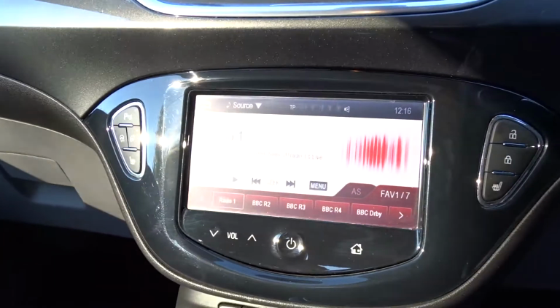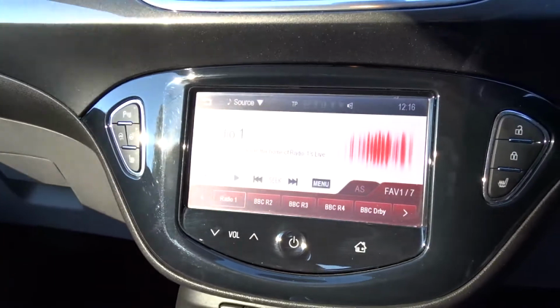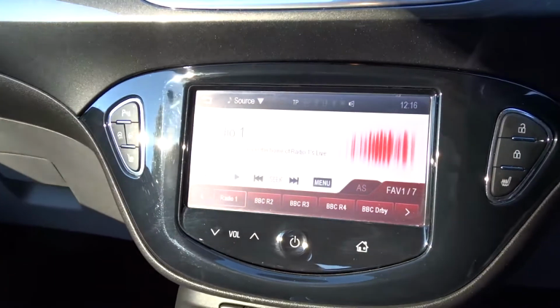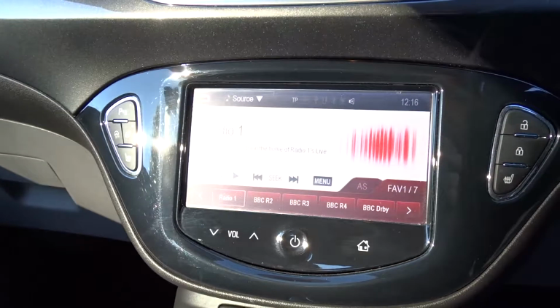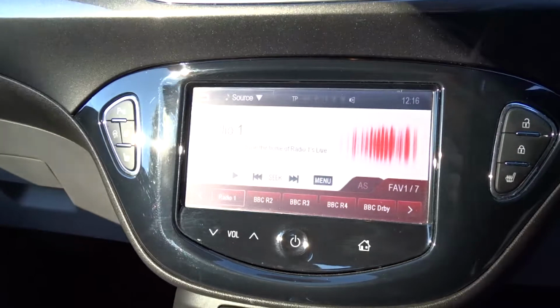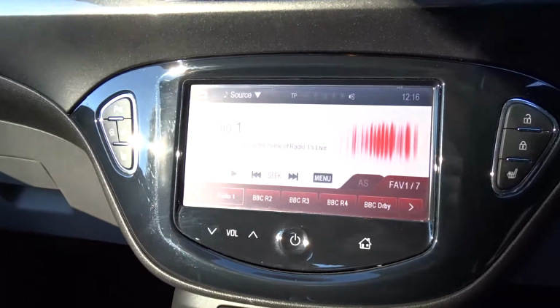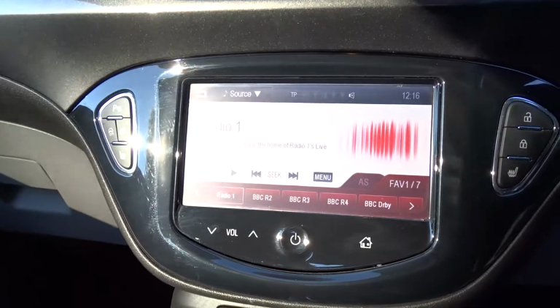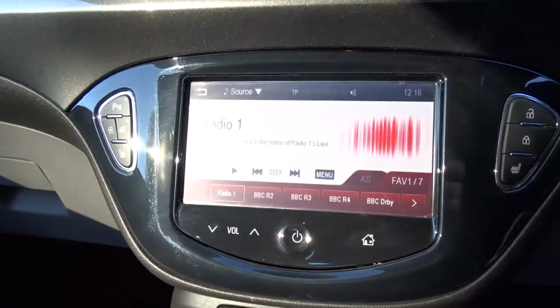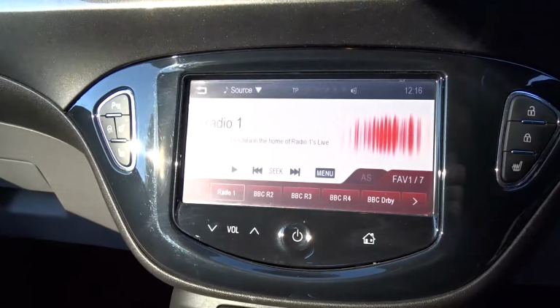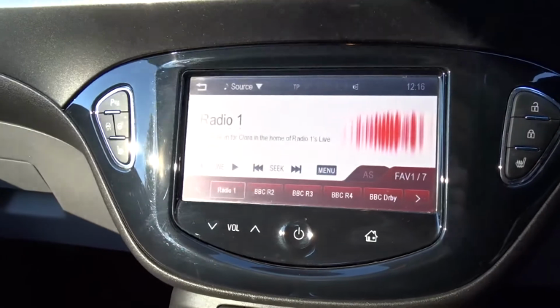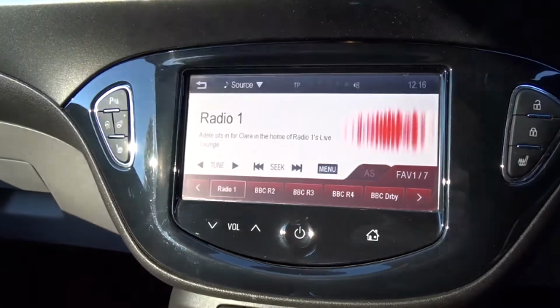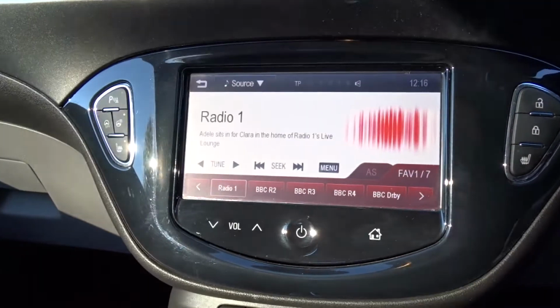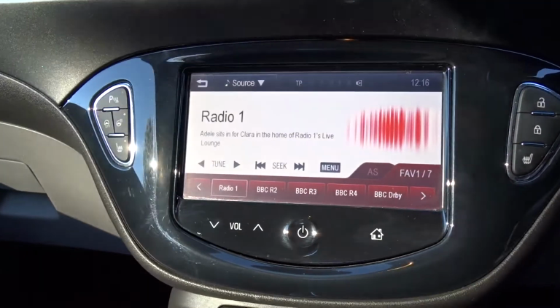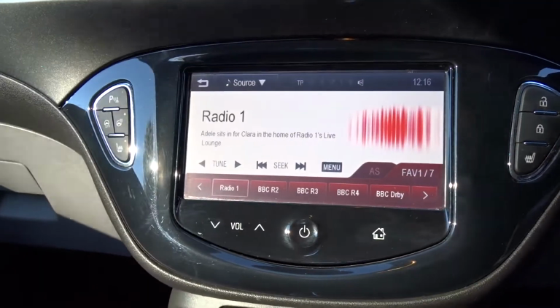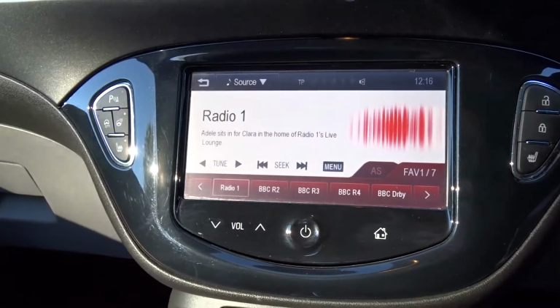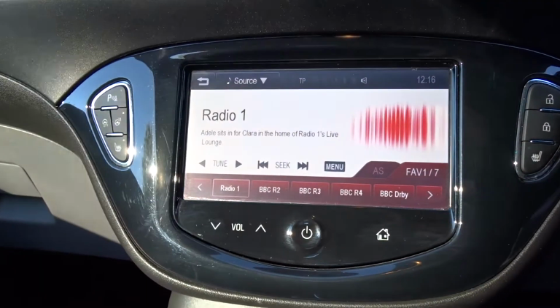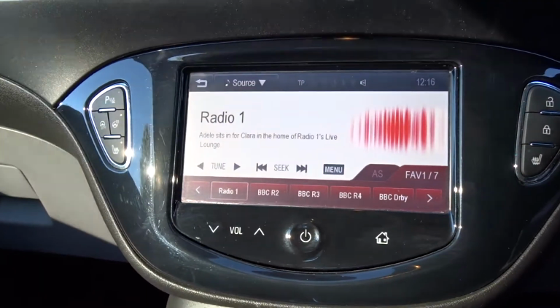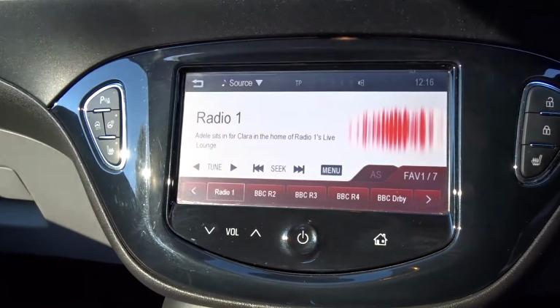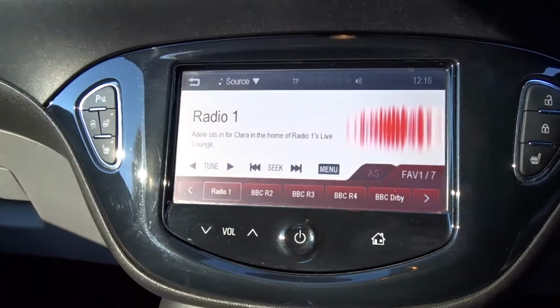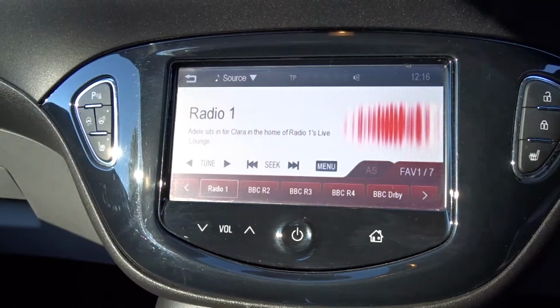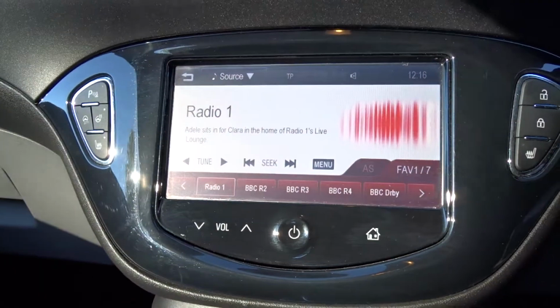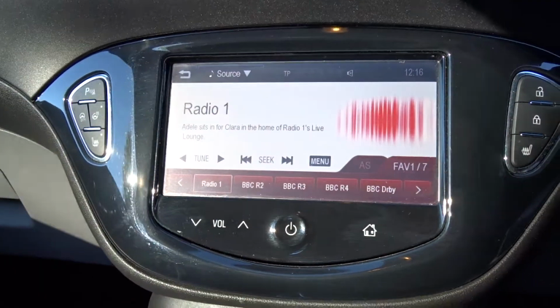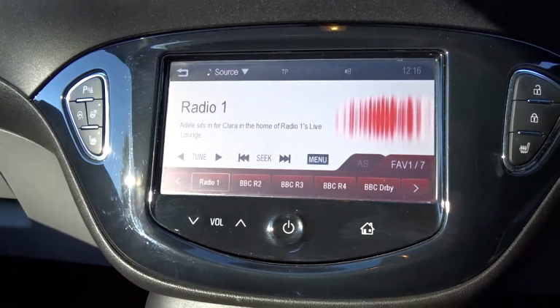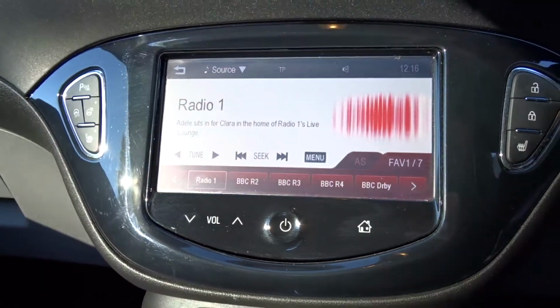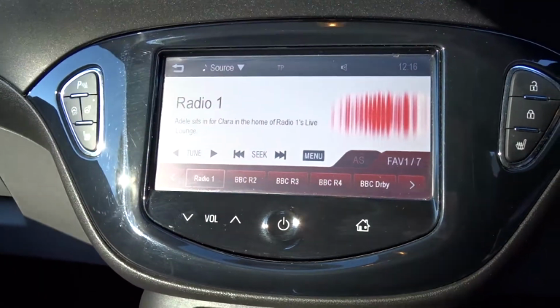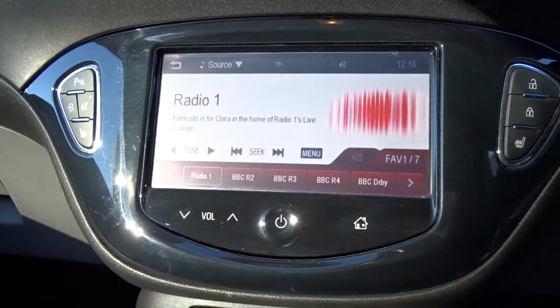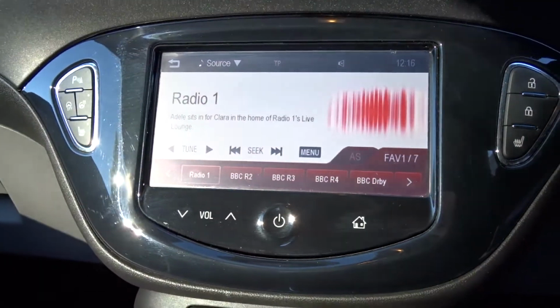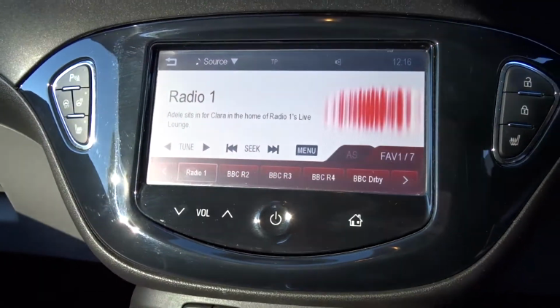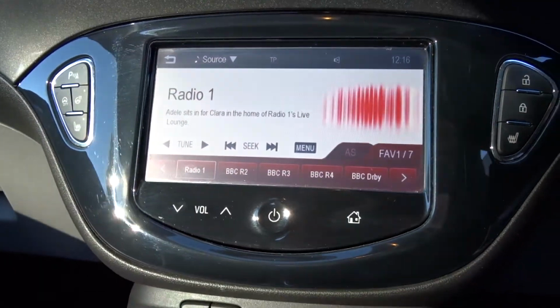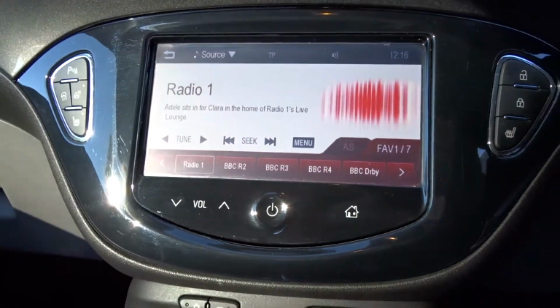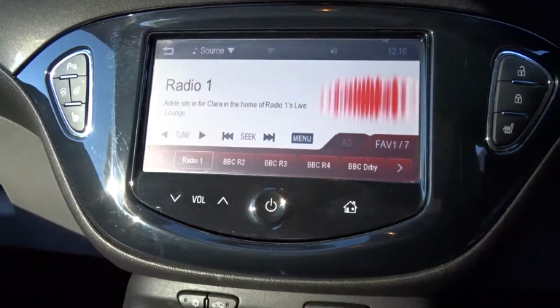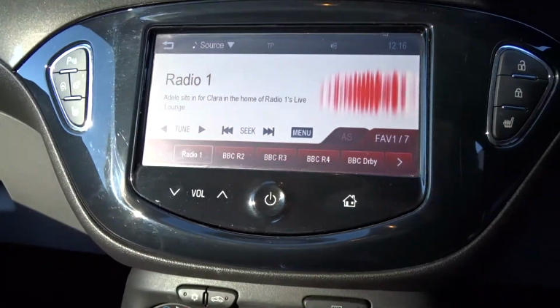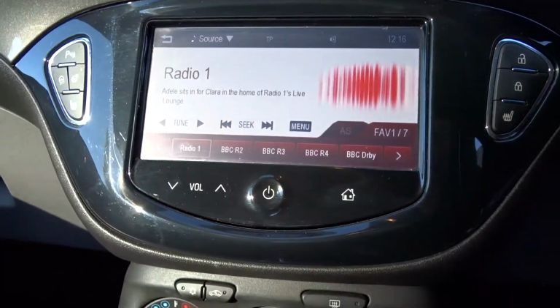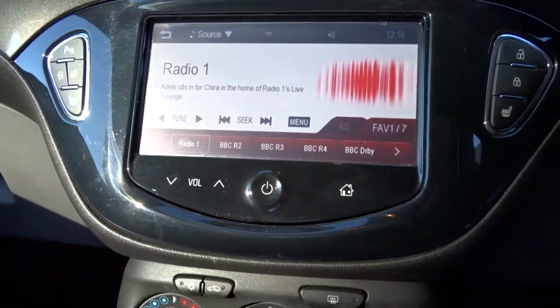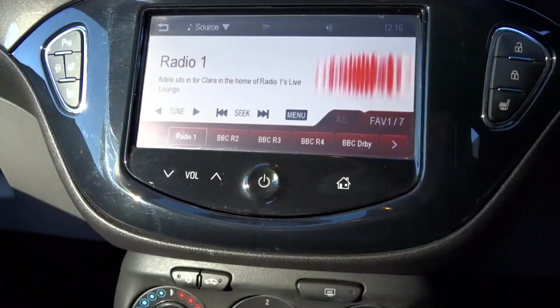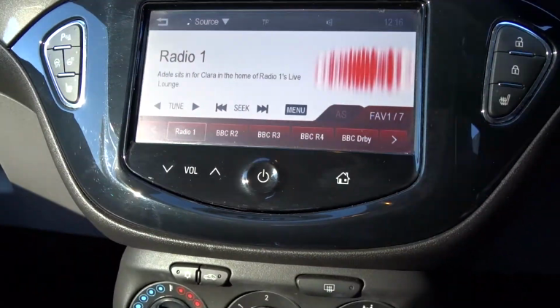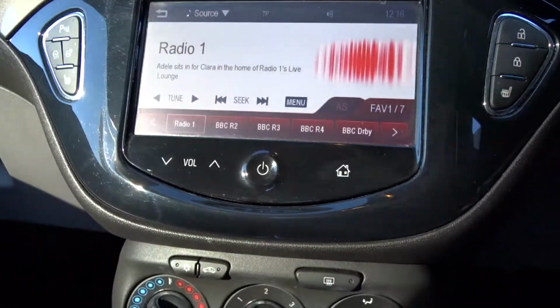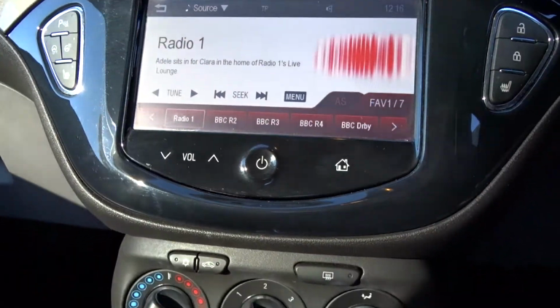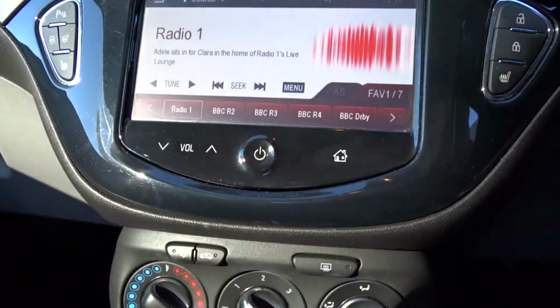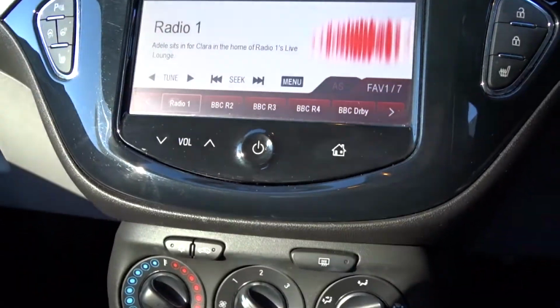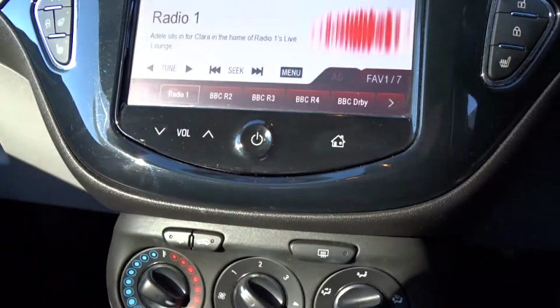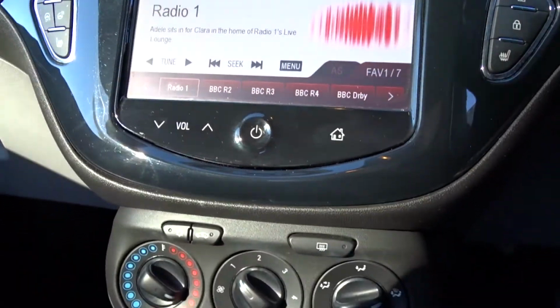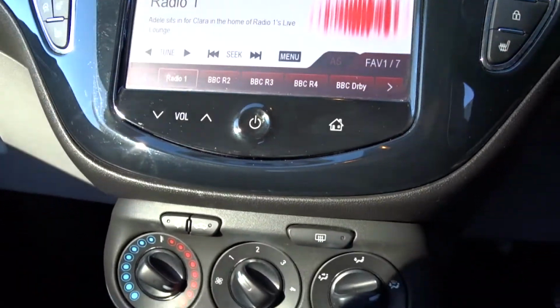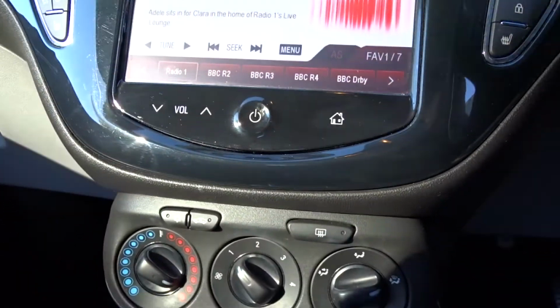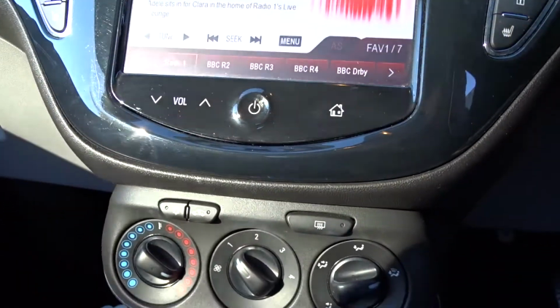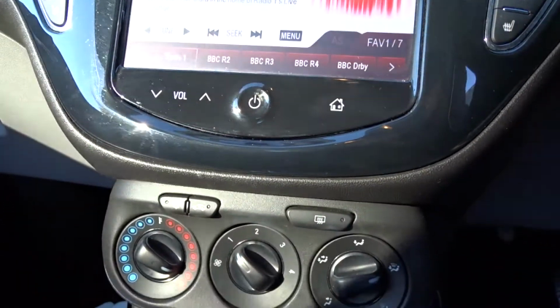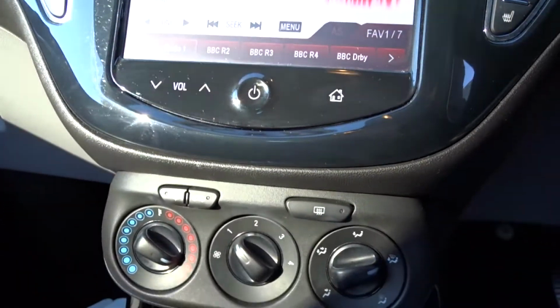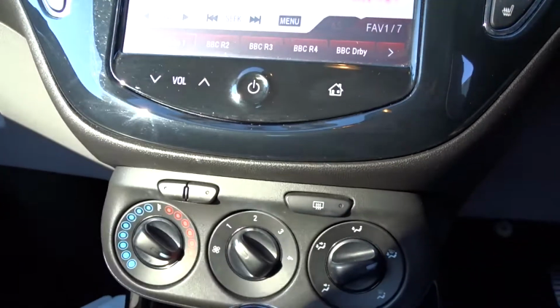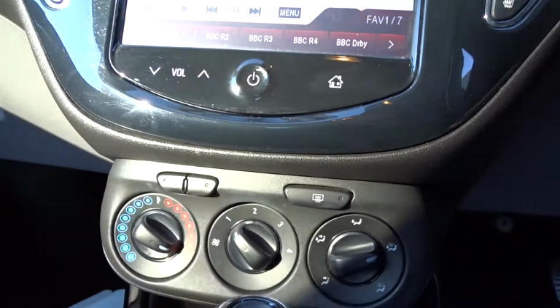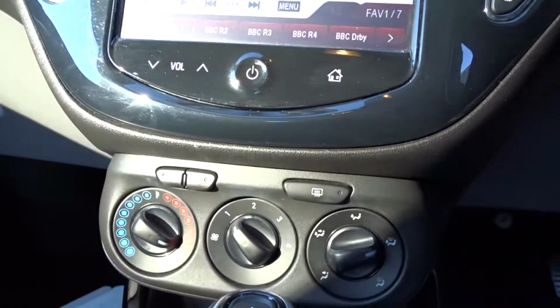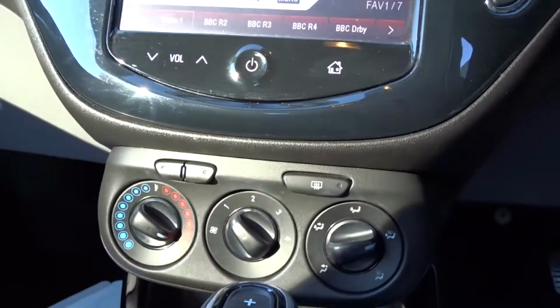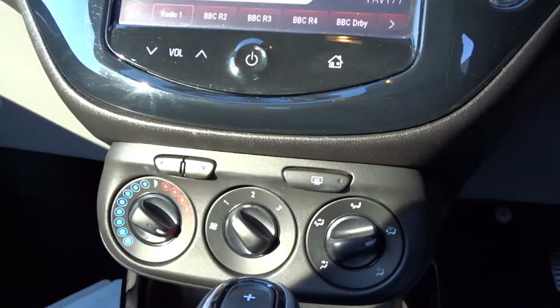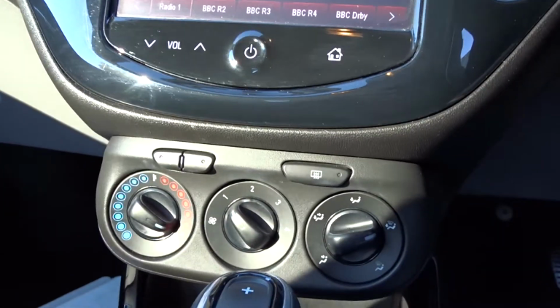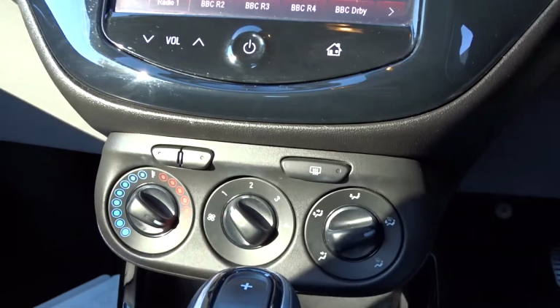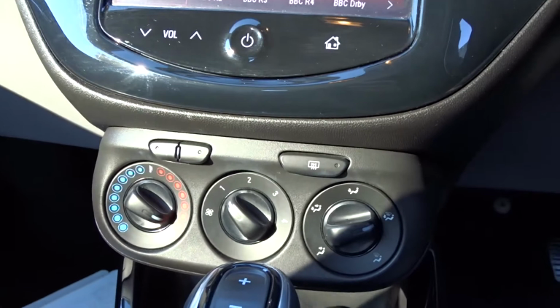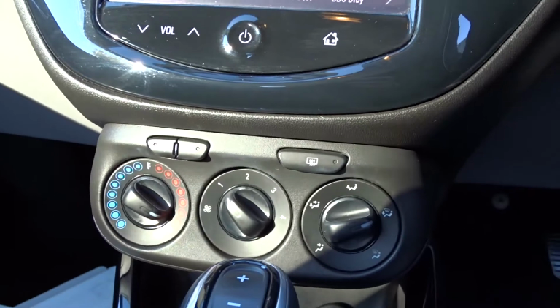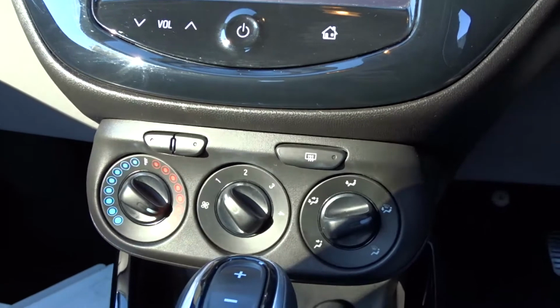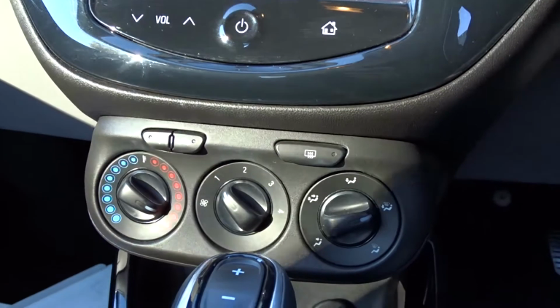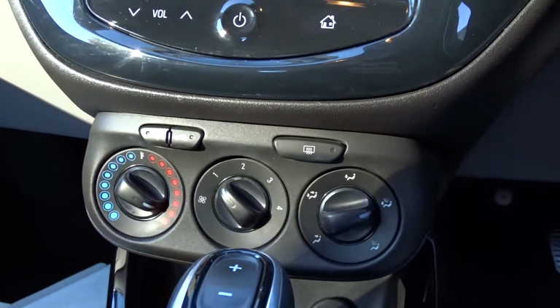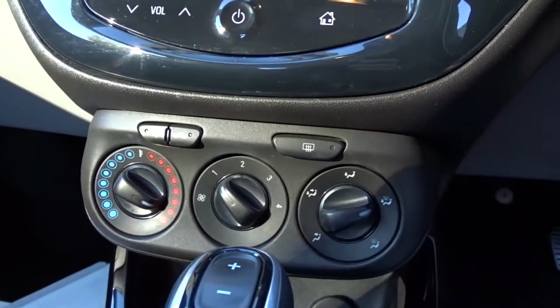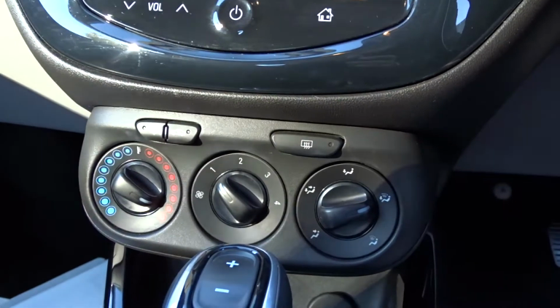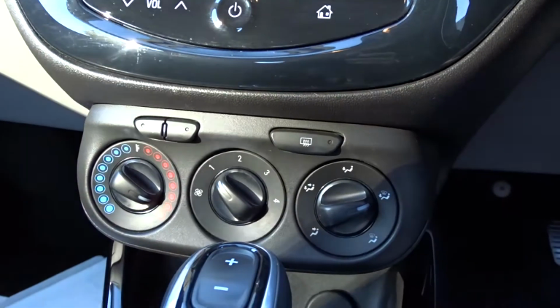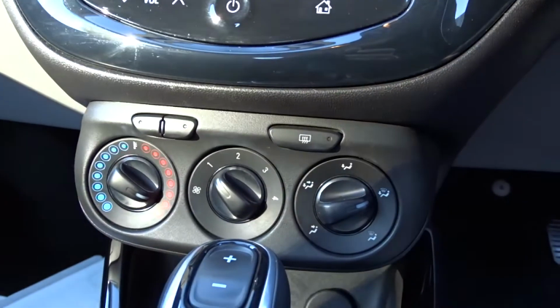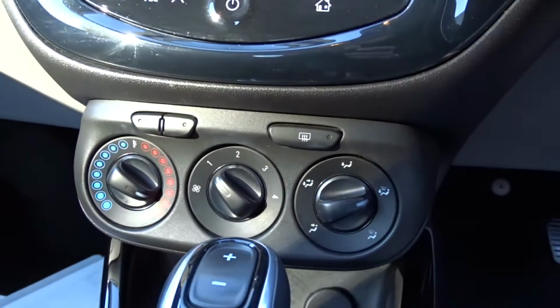The infotainment system mentioned earlier comes with a DAB radio which is touch screen, has AM and FM stations available also, as well as both USB and auxiliary device connection.